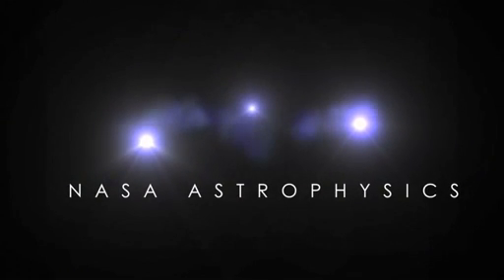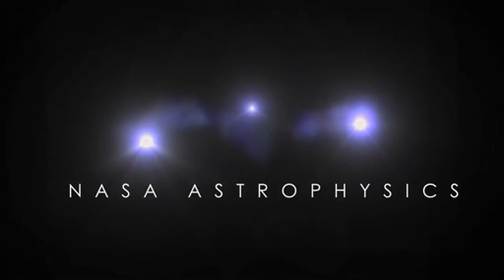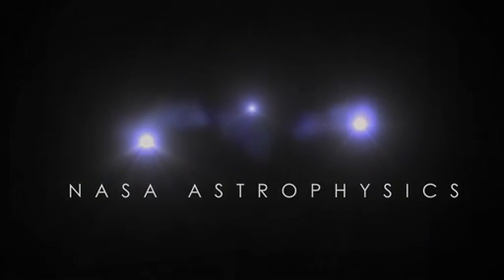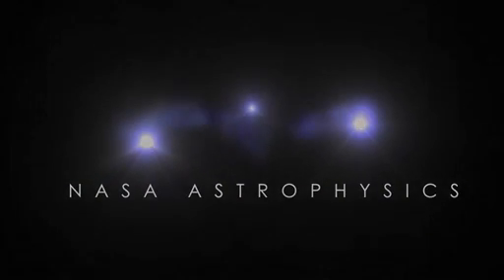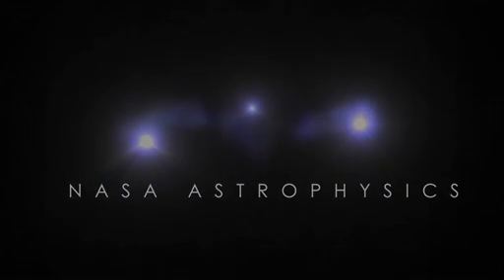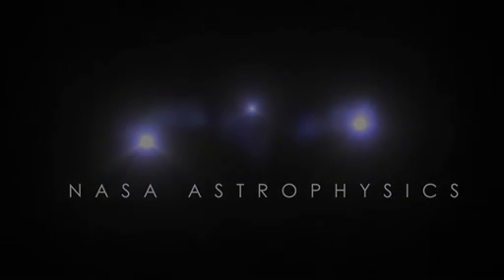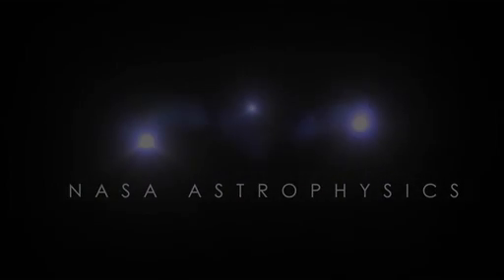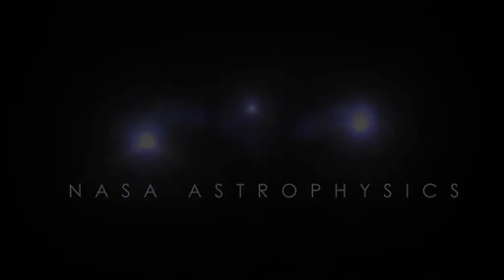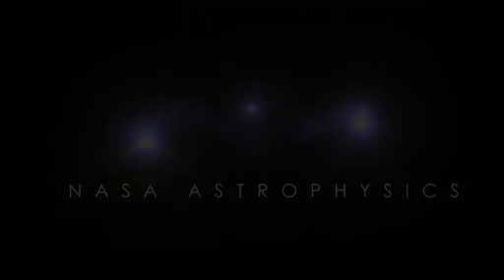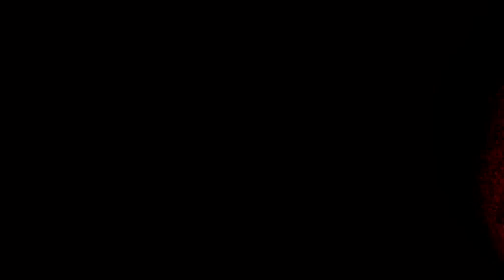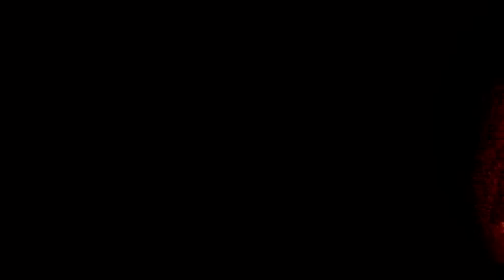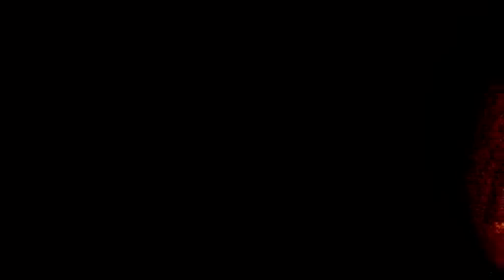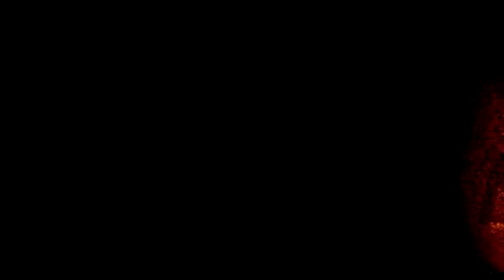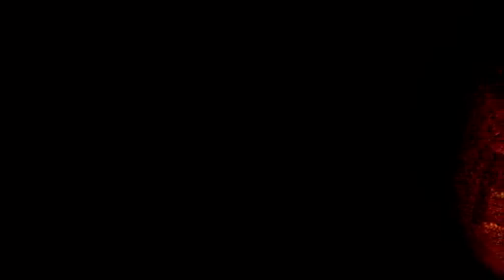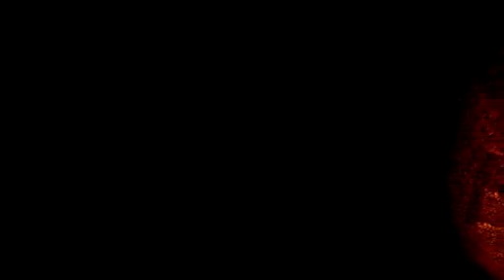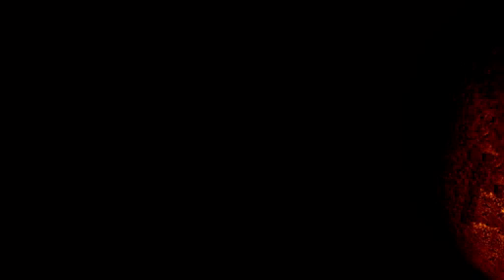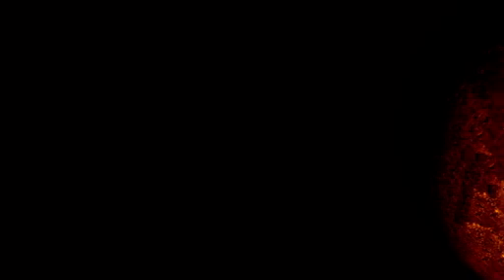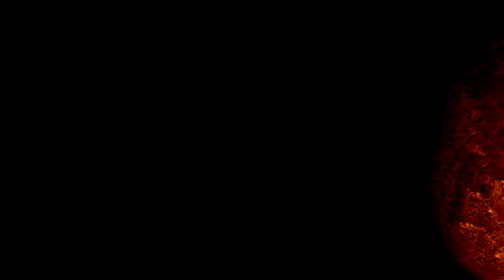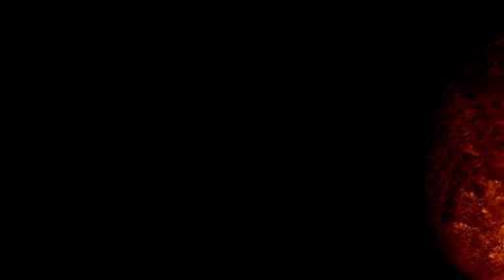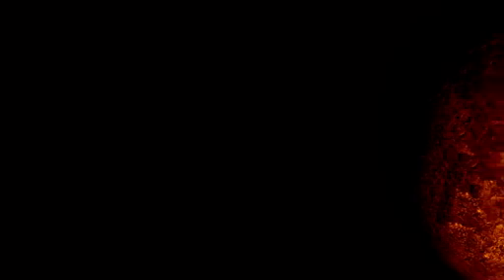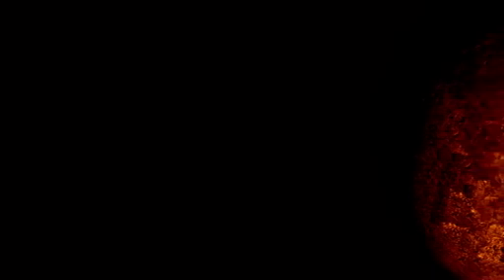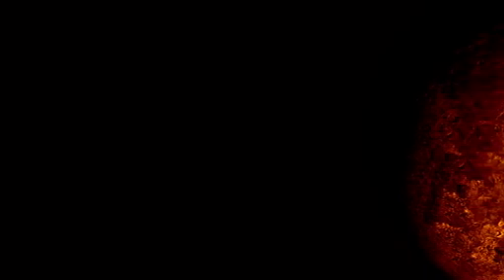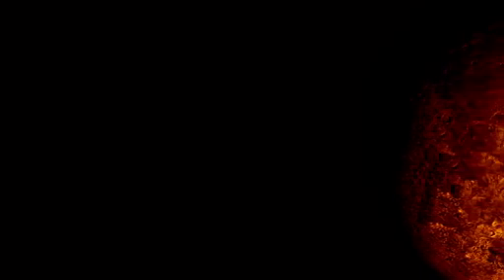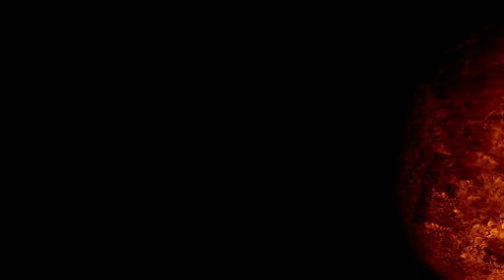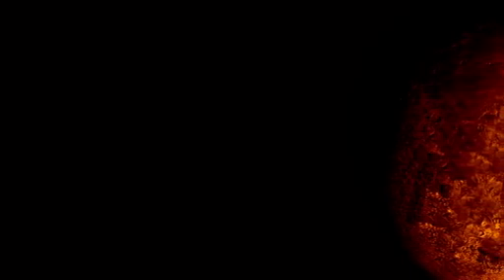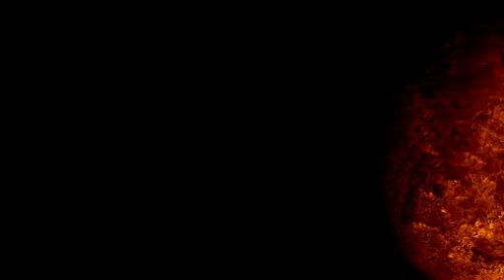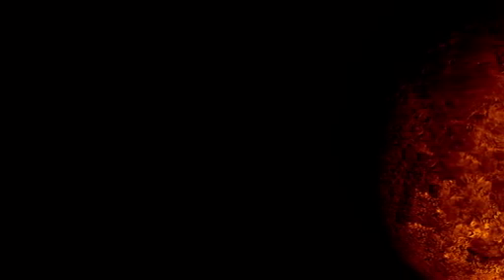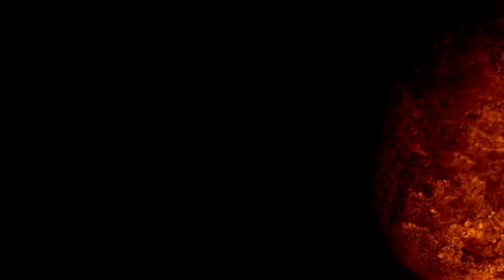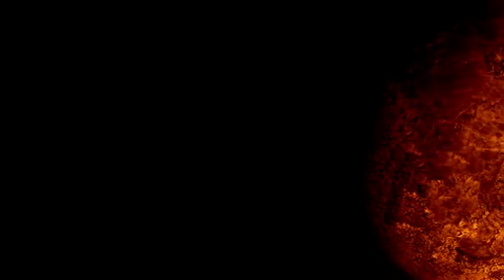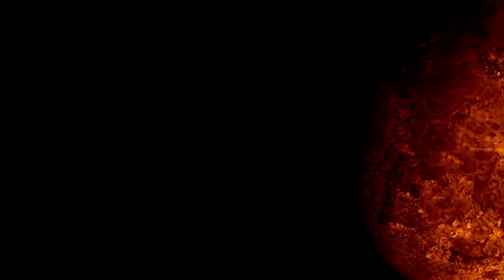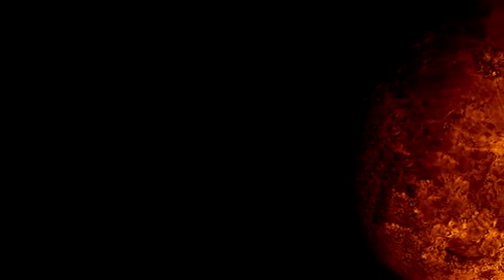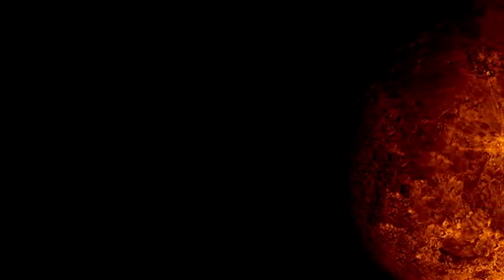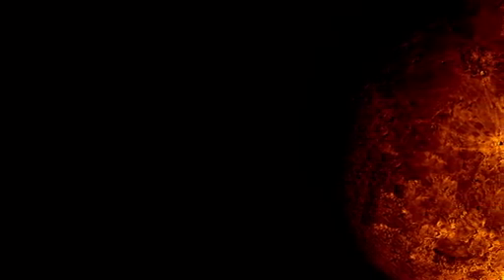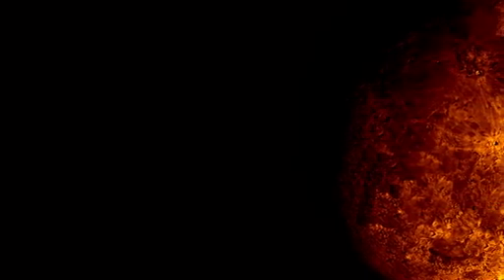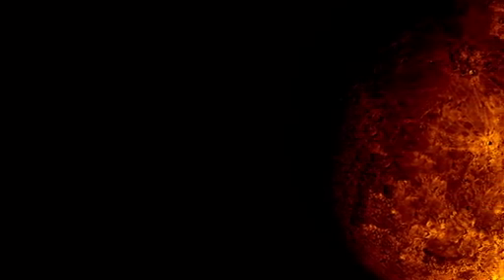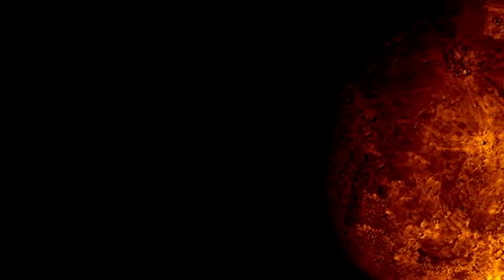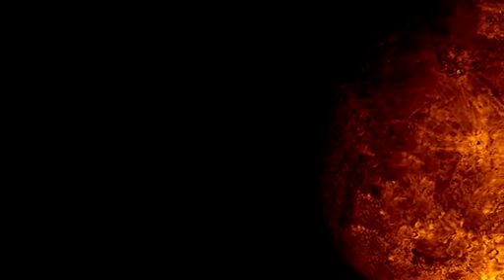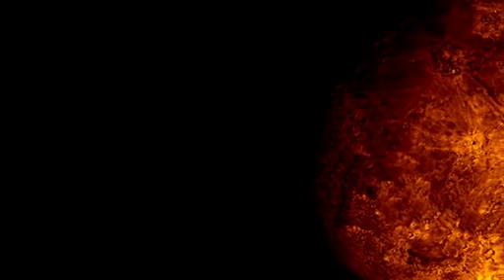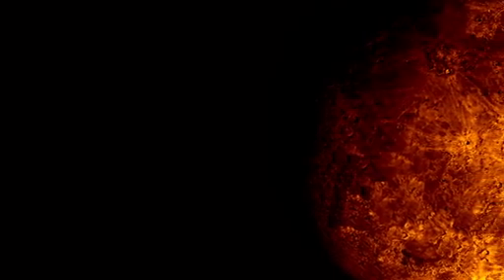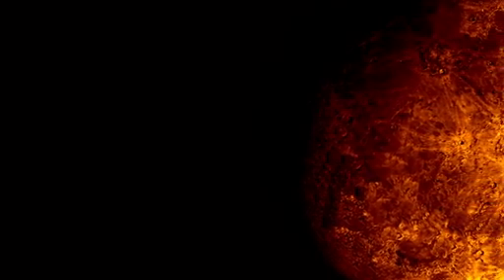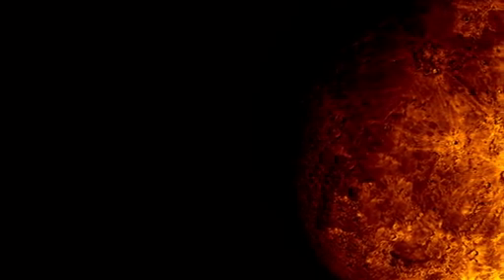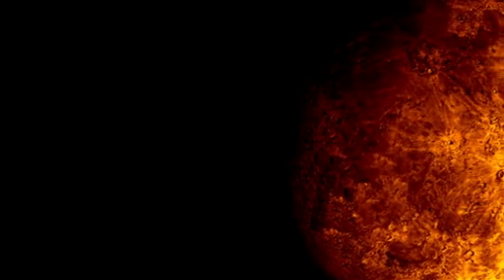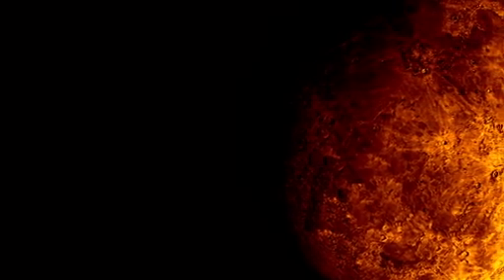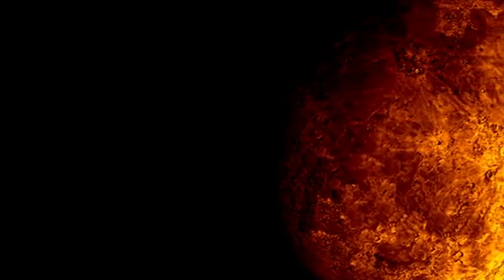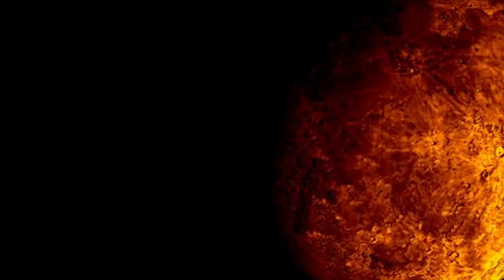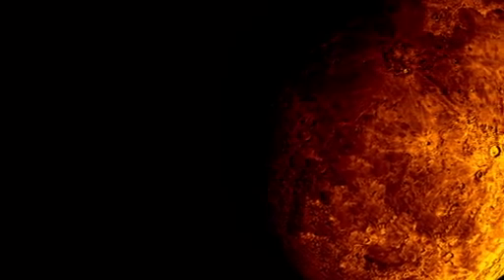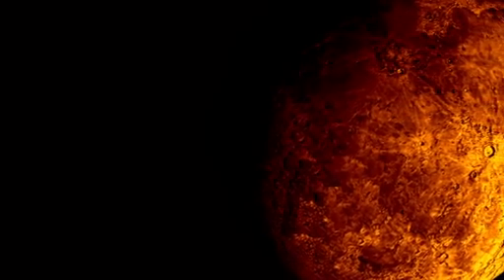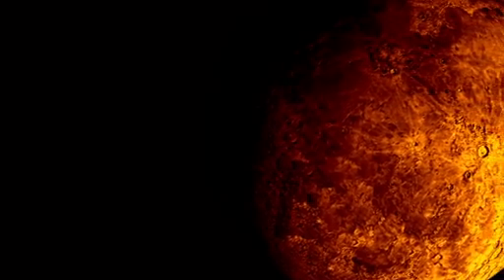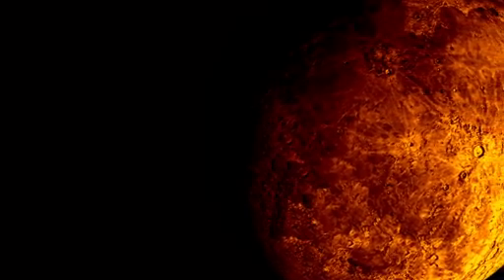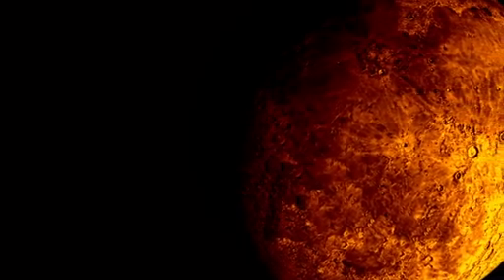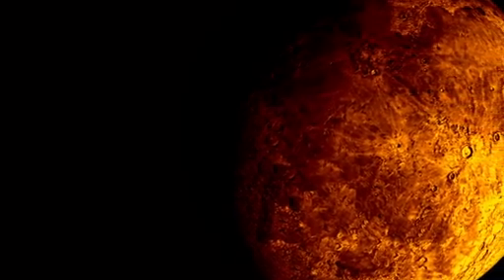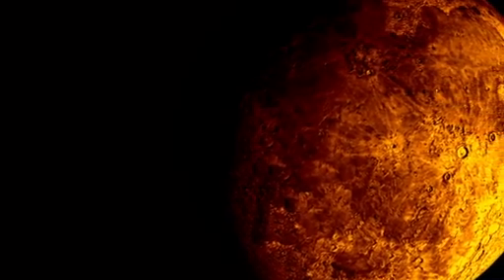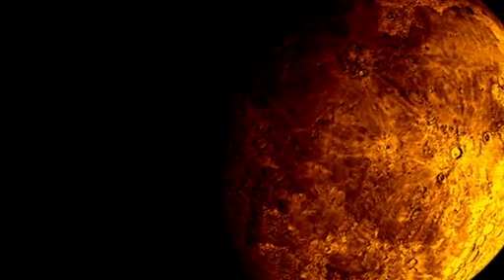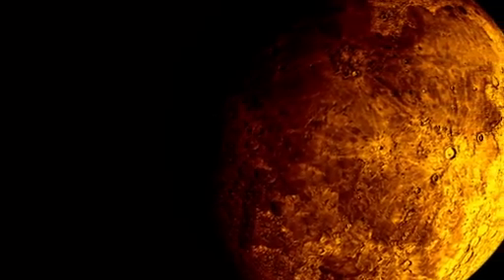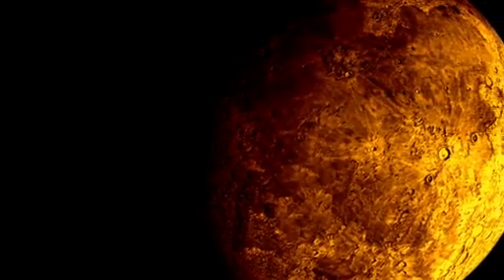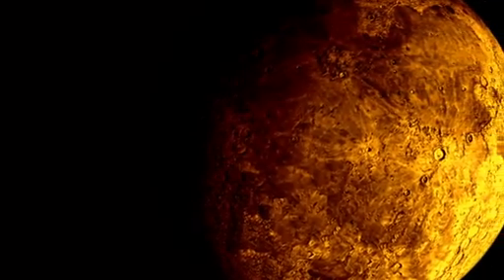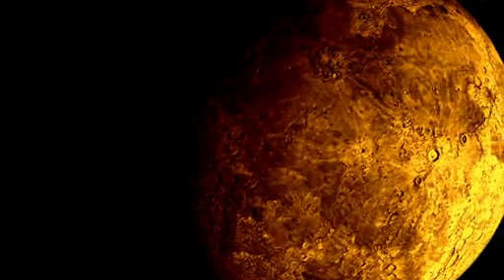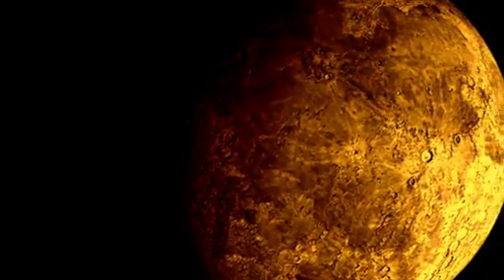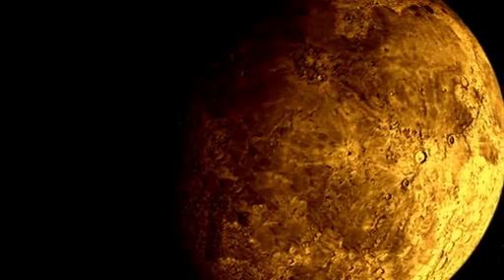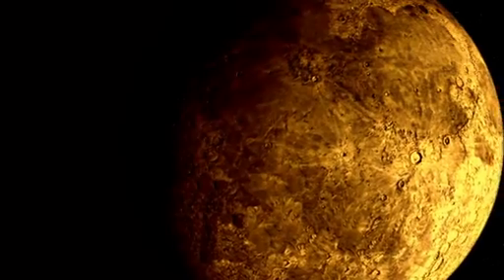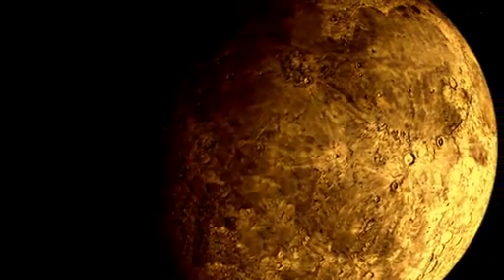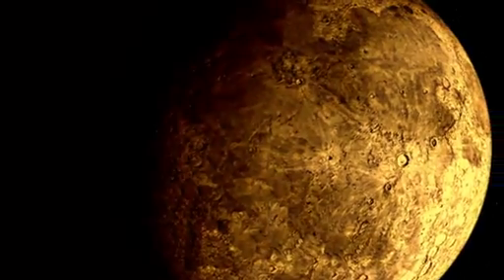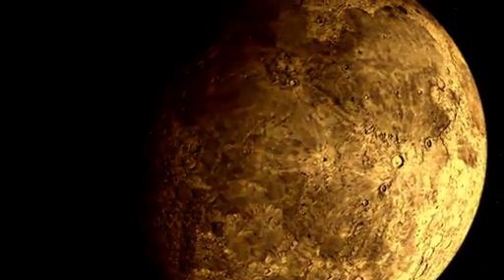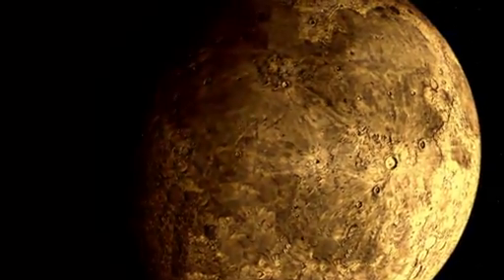Astronomers have just begun imaging planets around other stars. The technique isn't very advanced yet, and it can't see any planets as small as those in our own solar system.